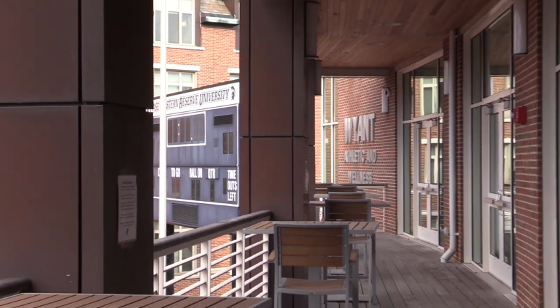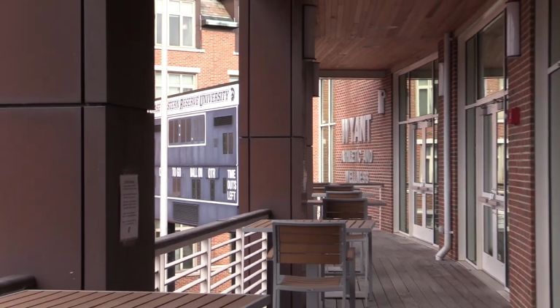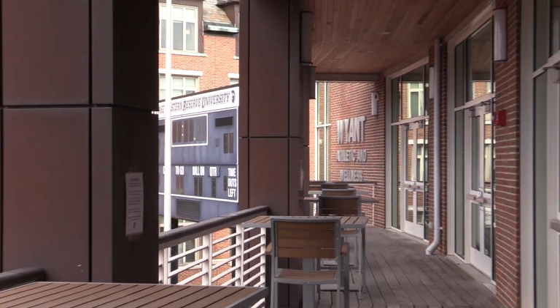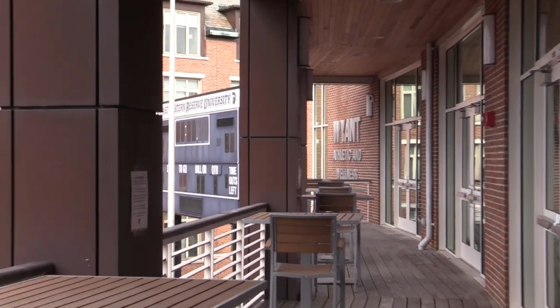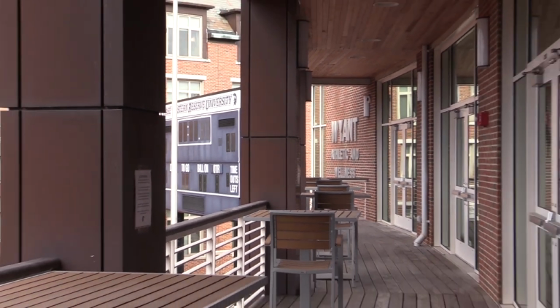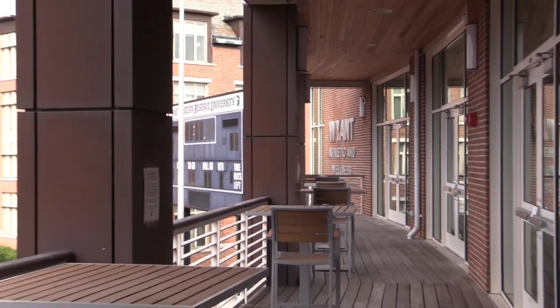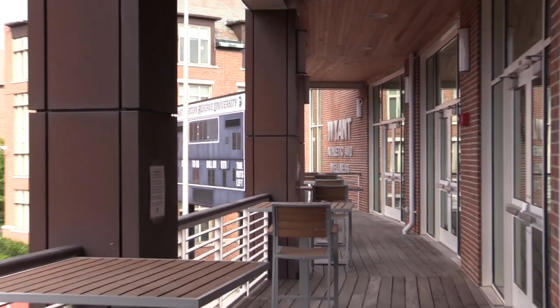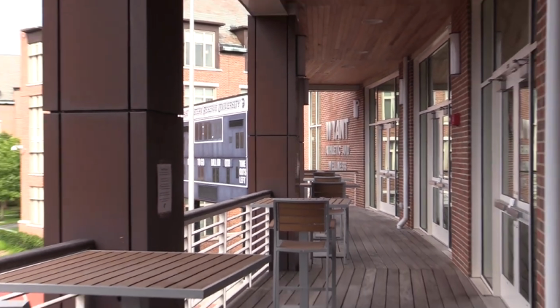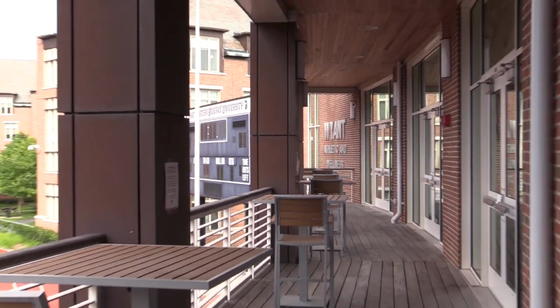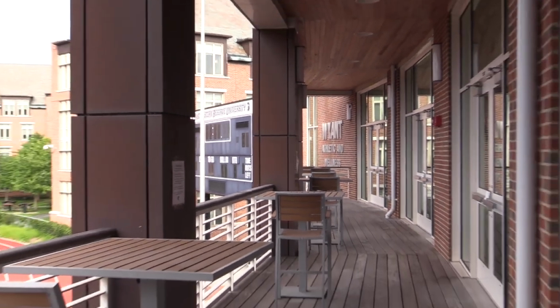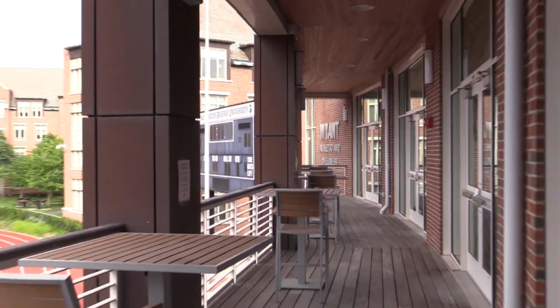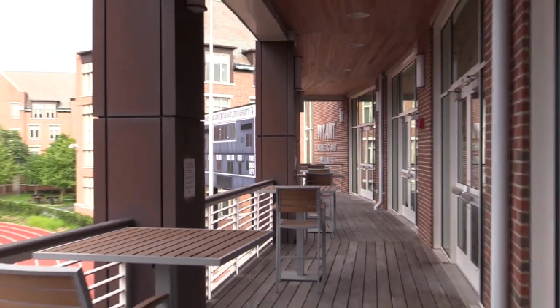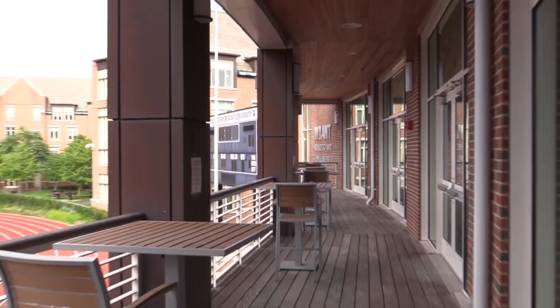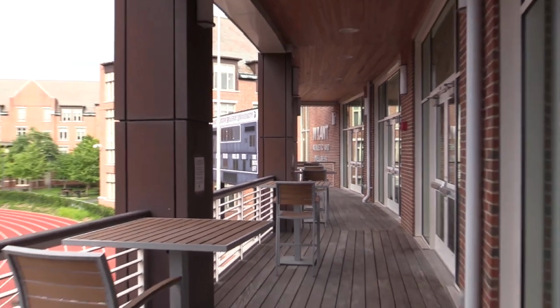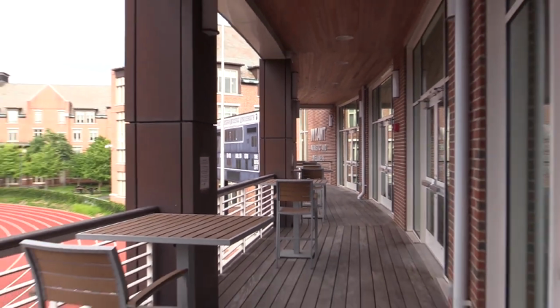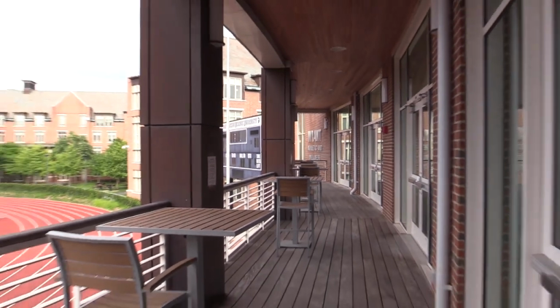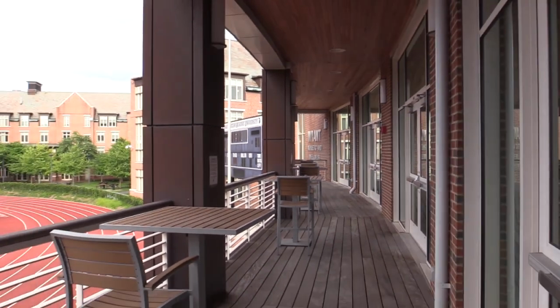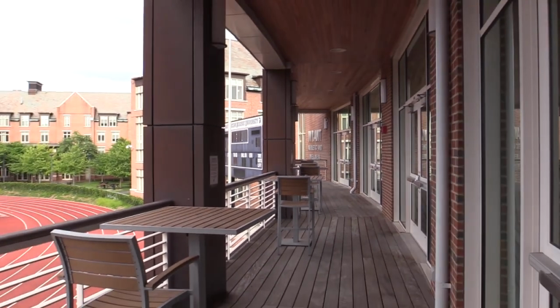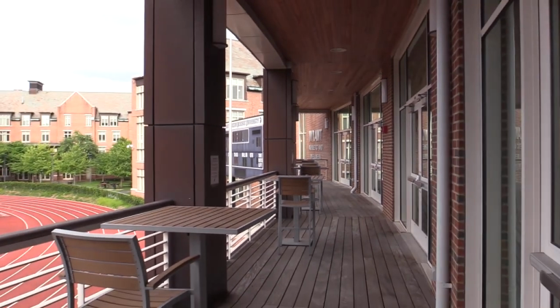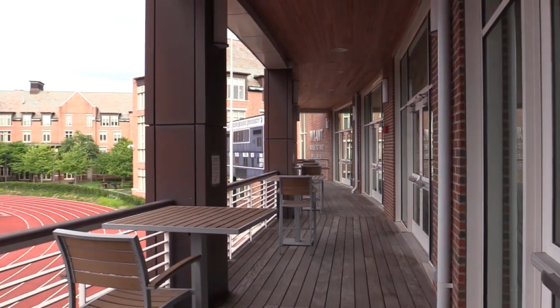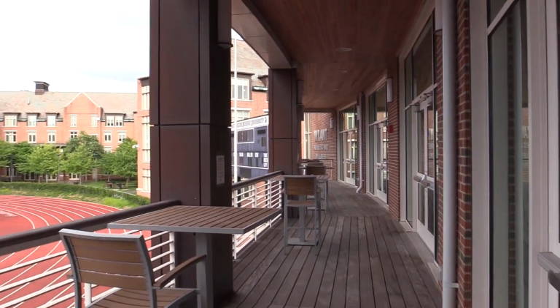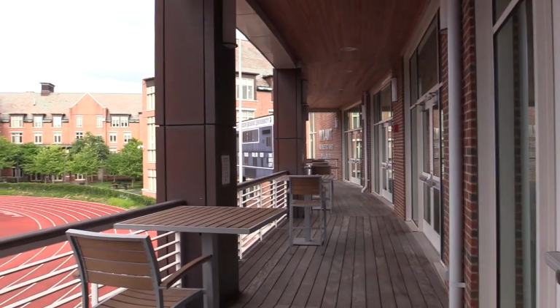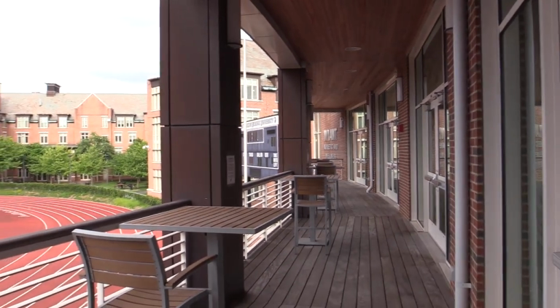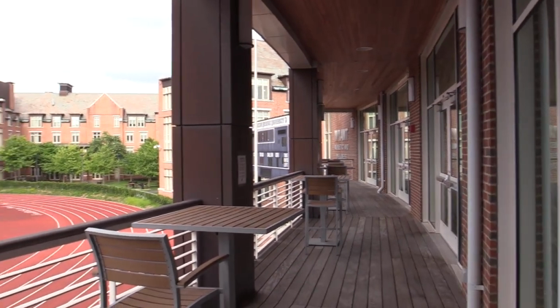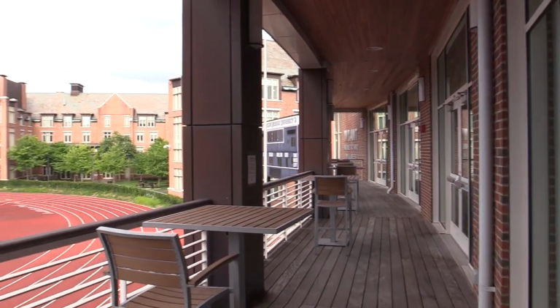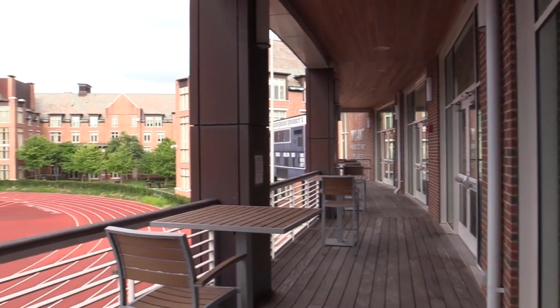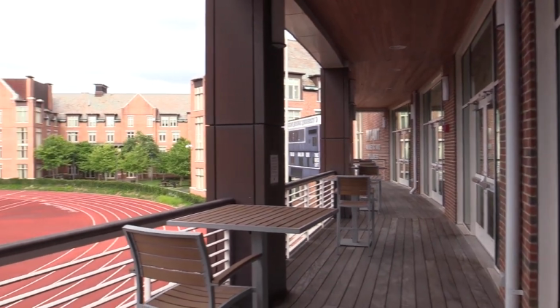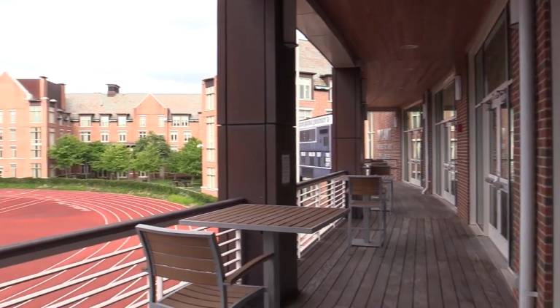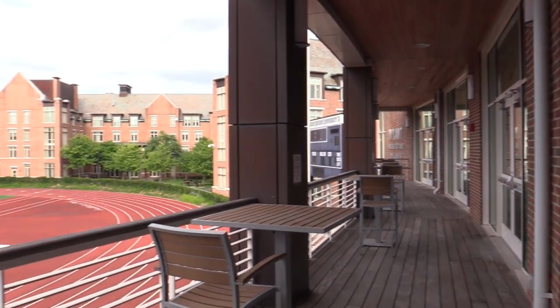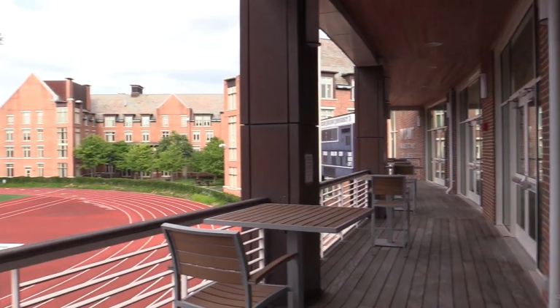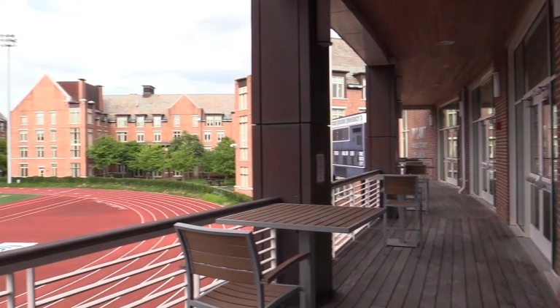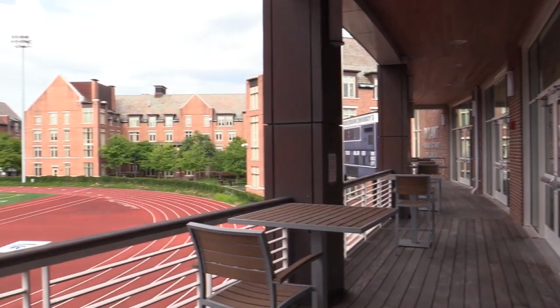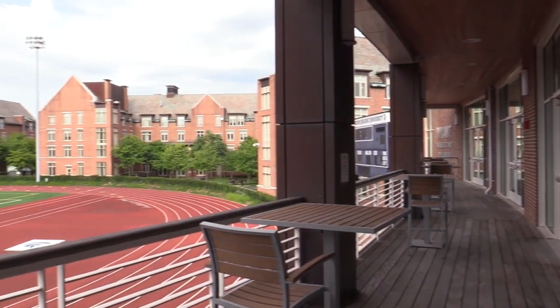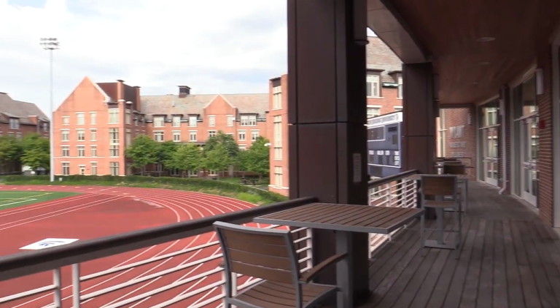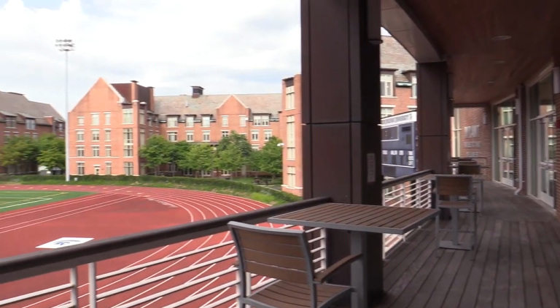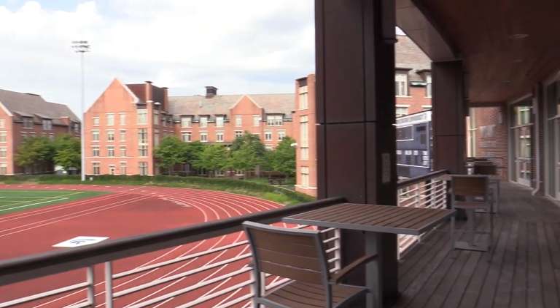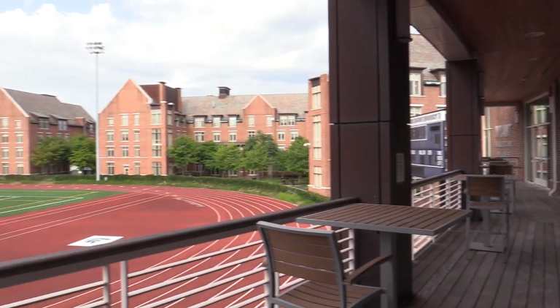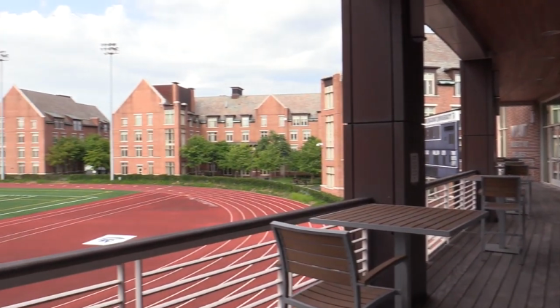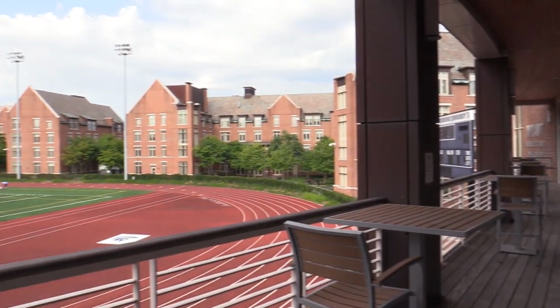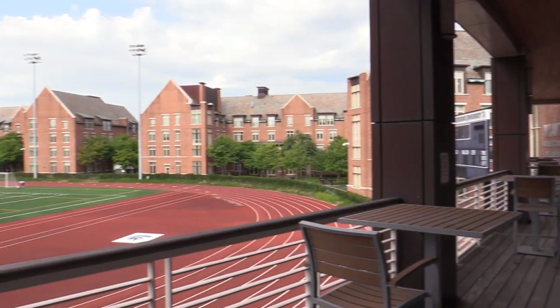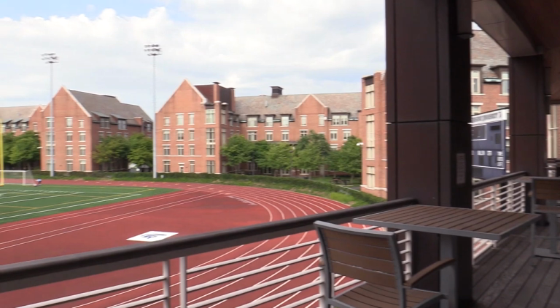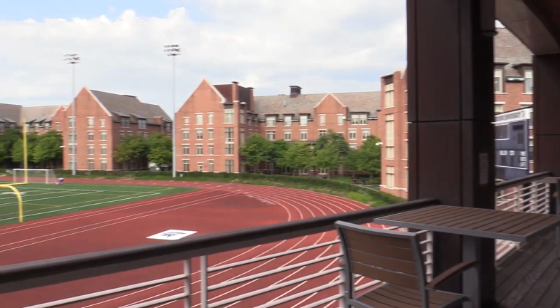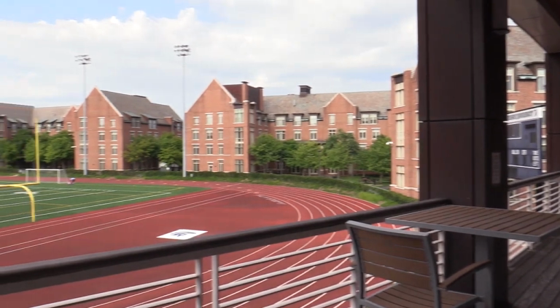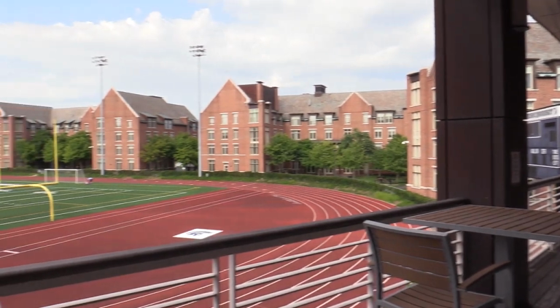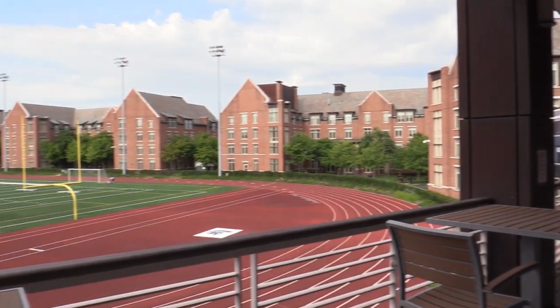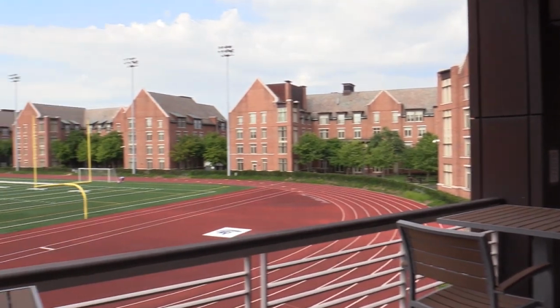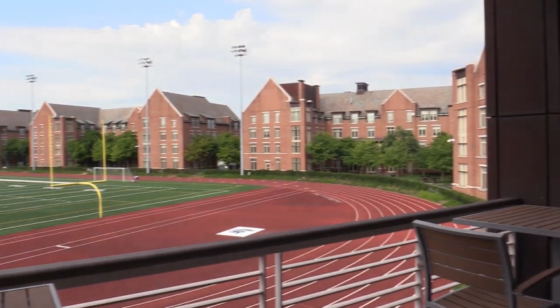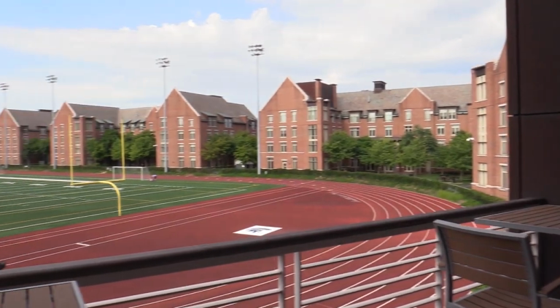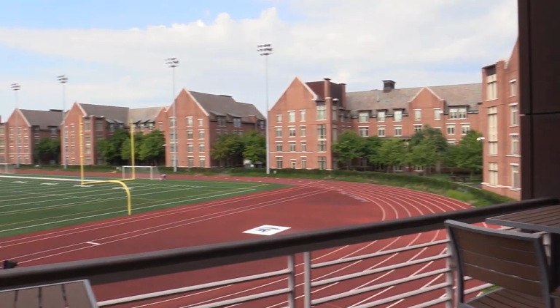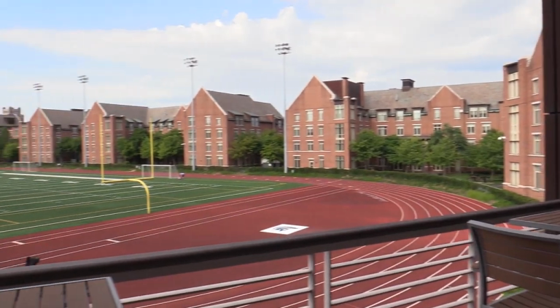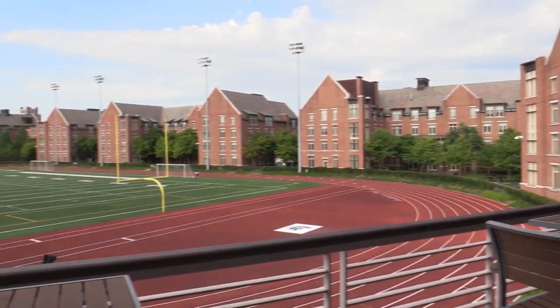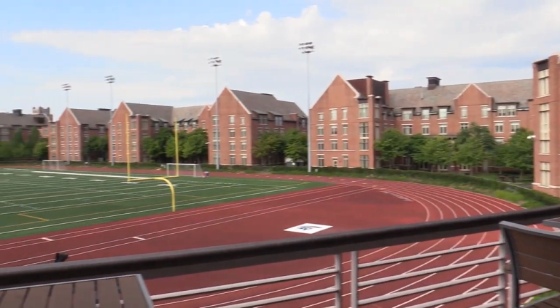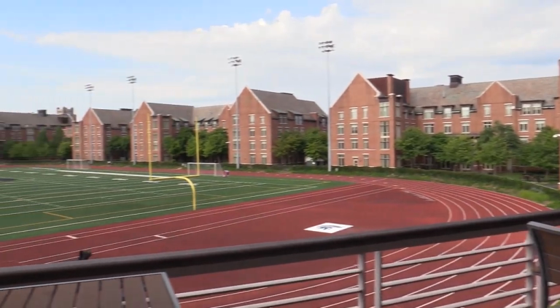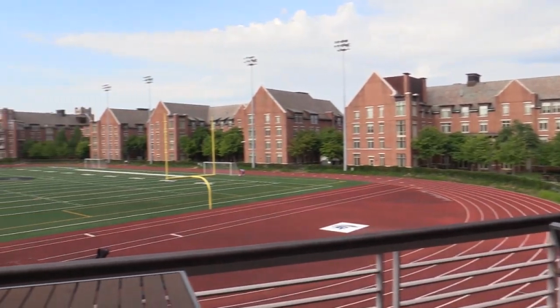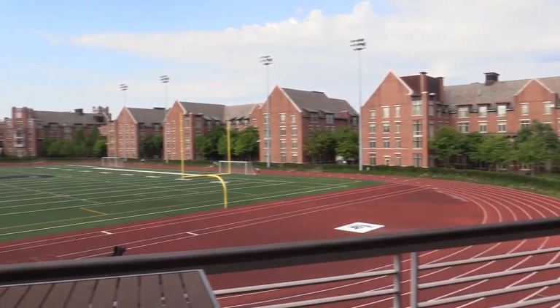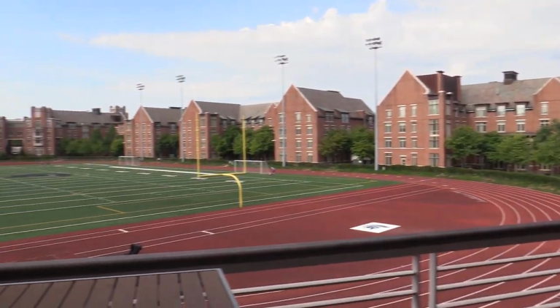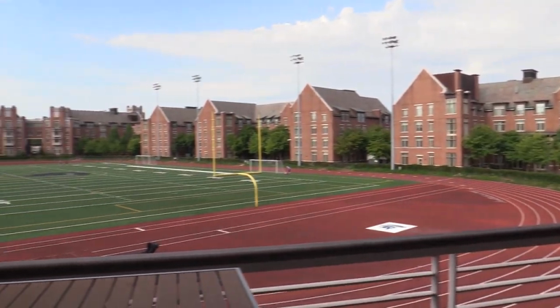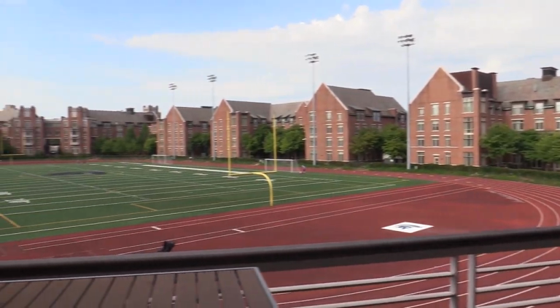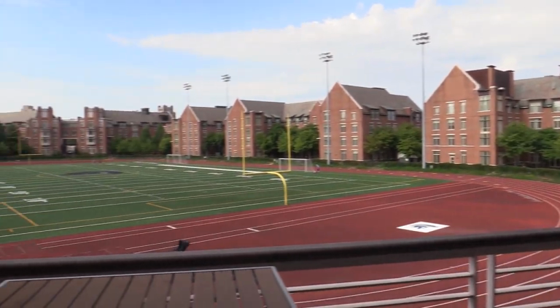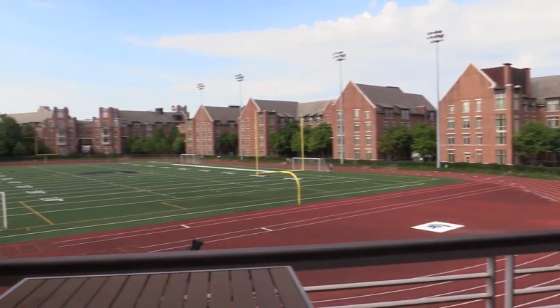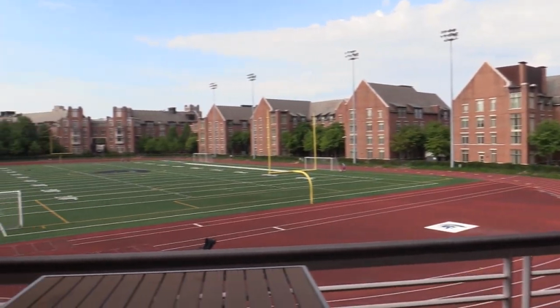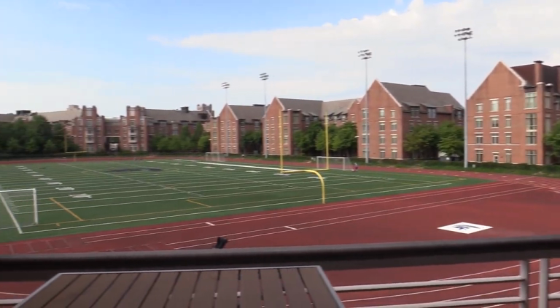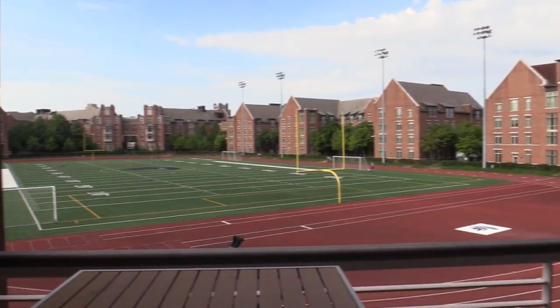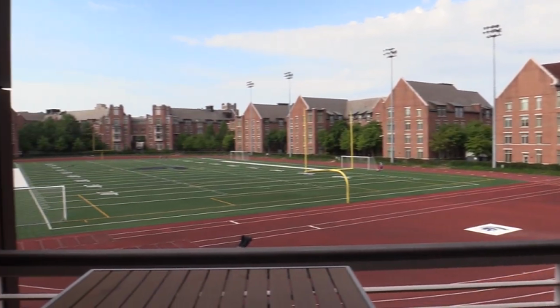These features make the Wyant Athletic and Wellness Center one of the top spots for our student athletes to hone their skills when off the field.